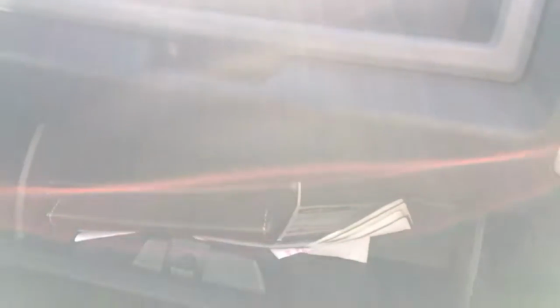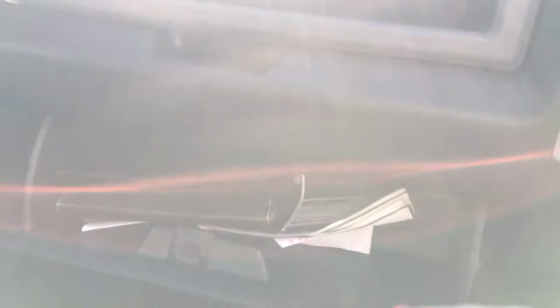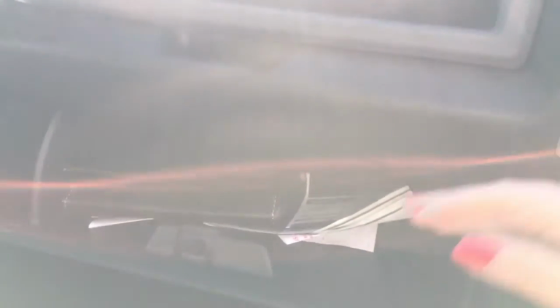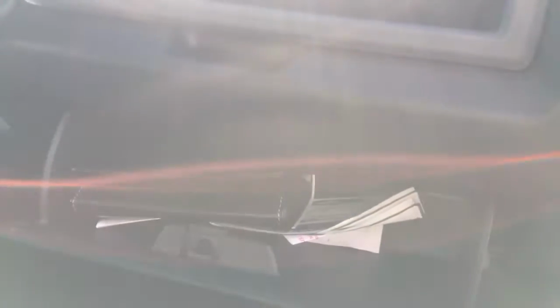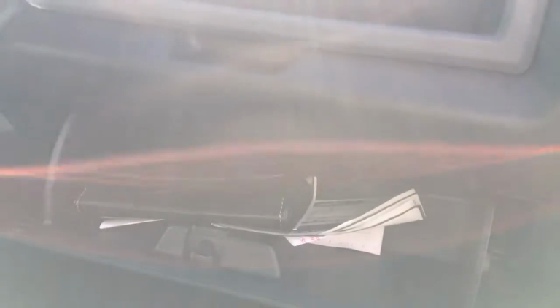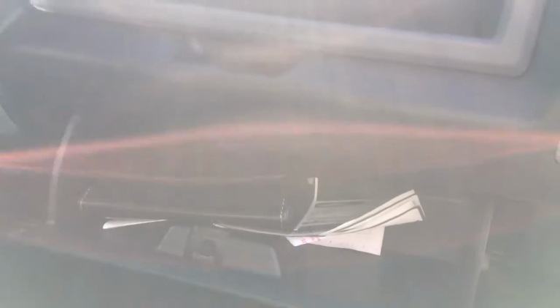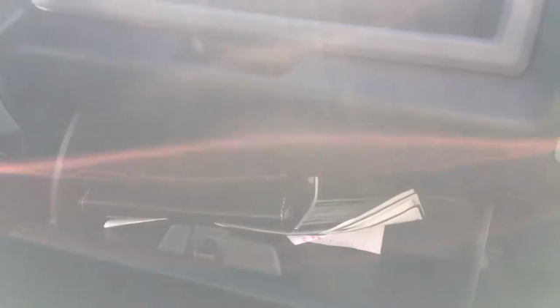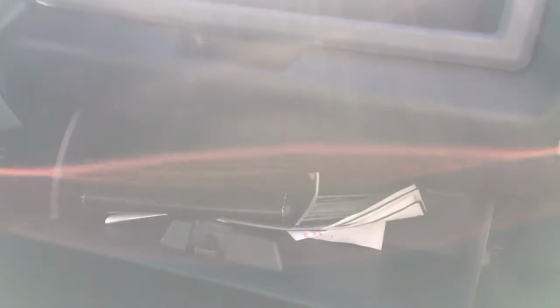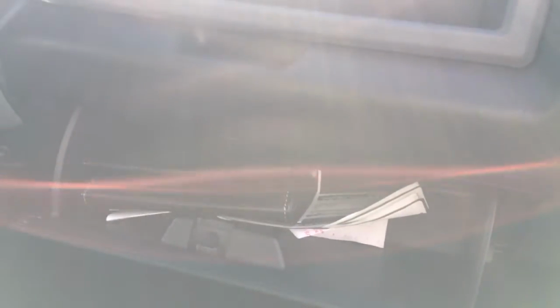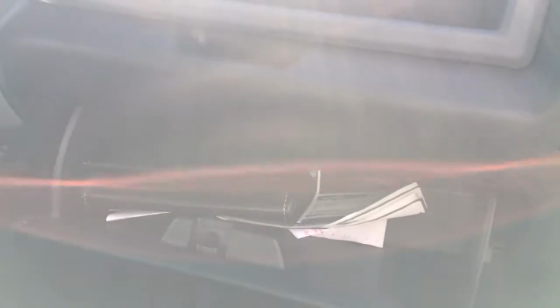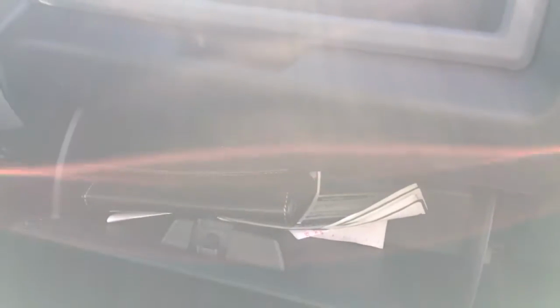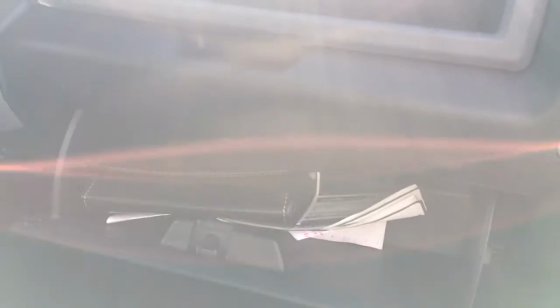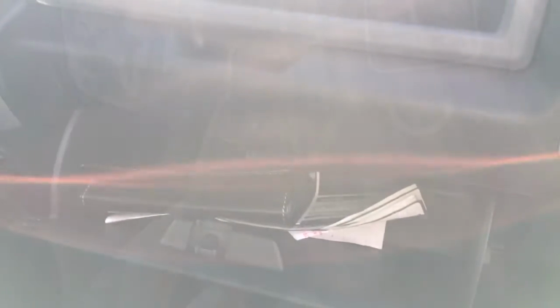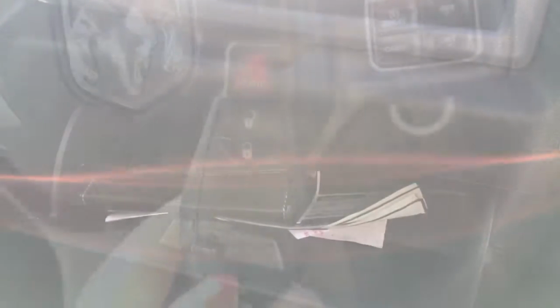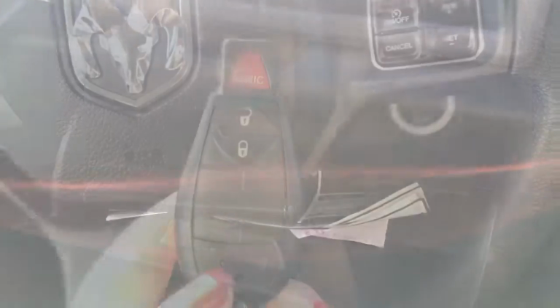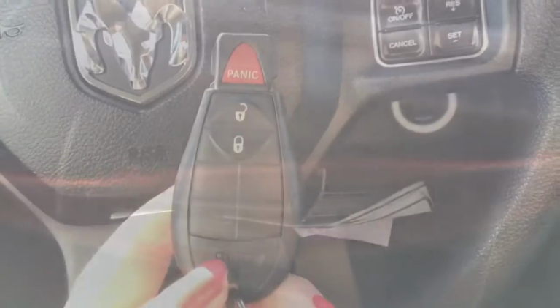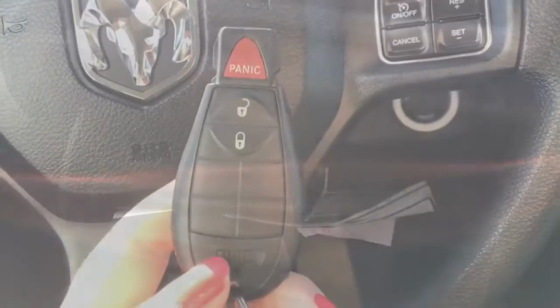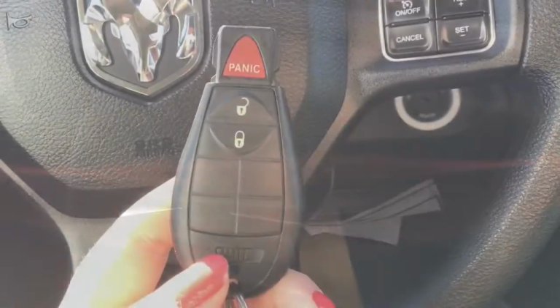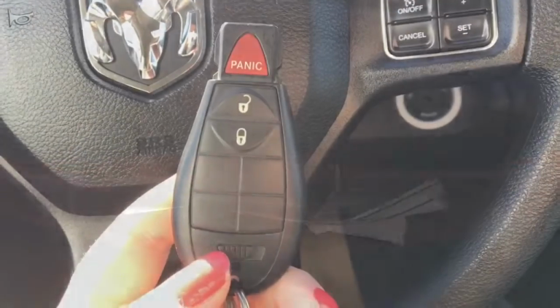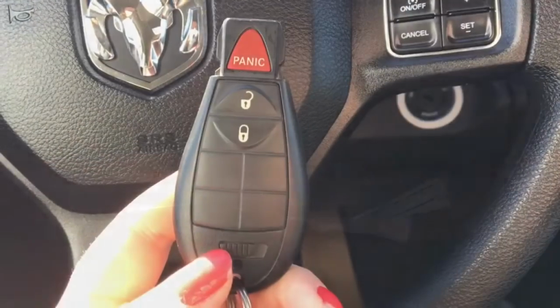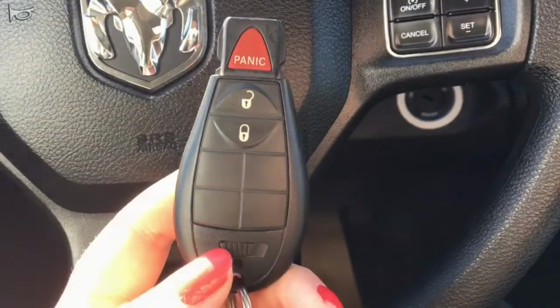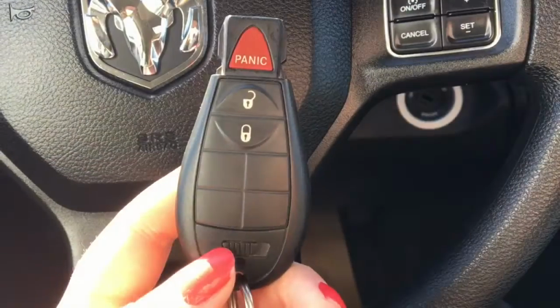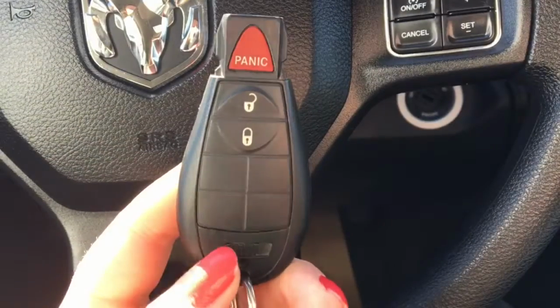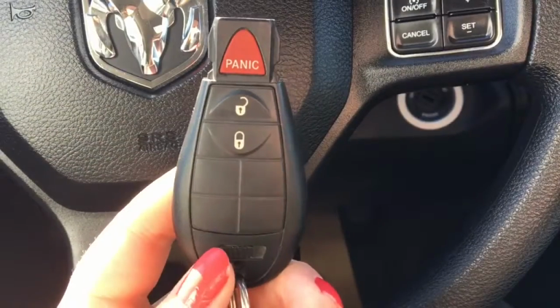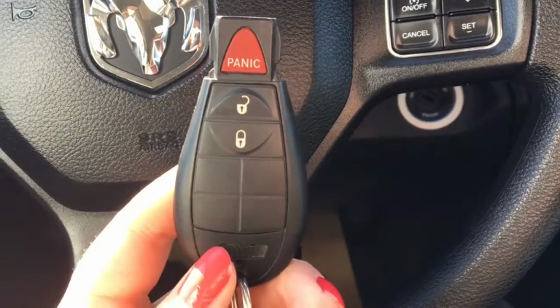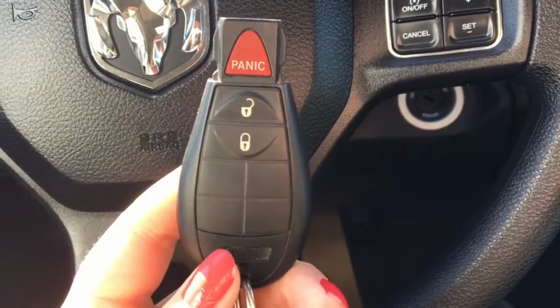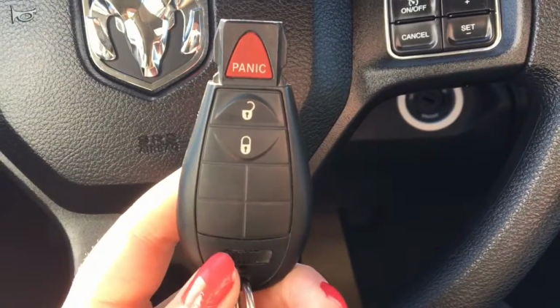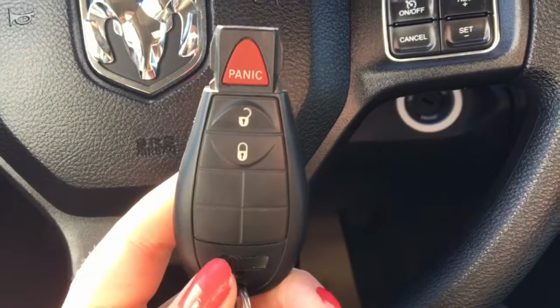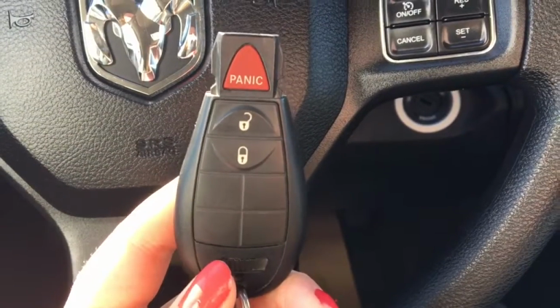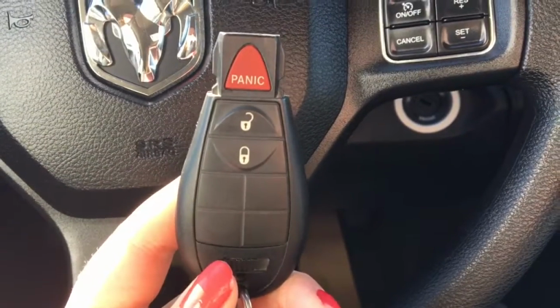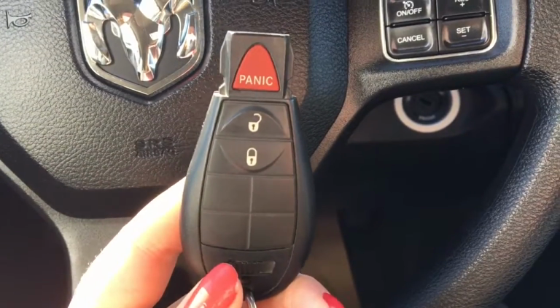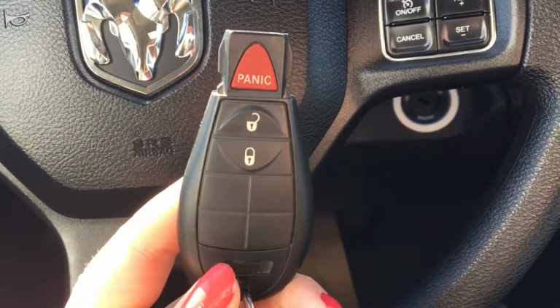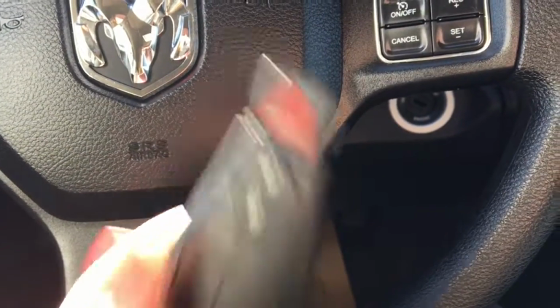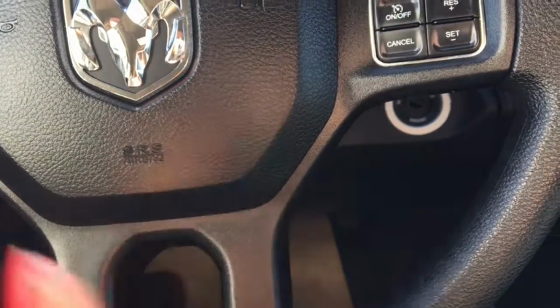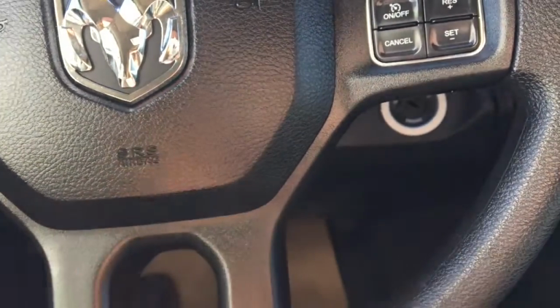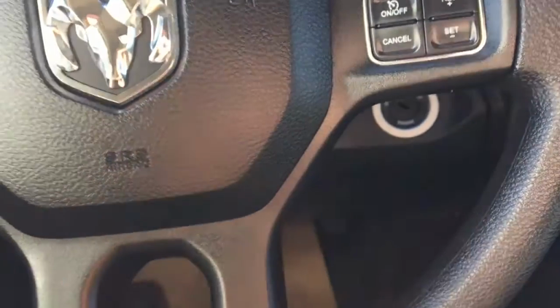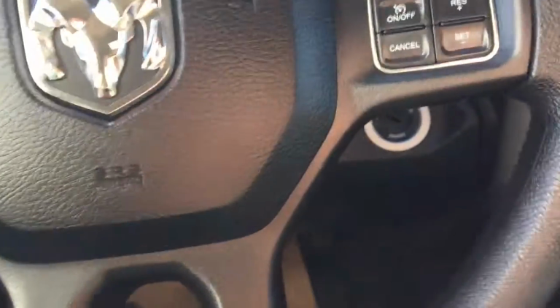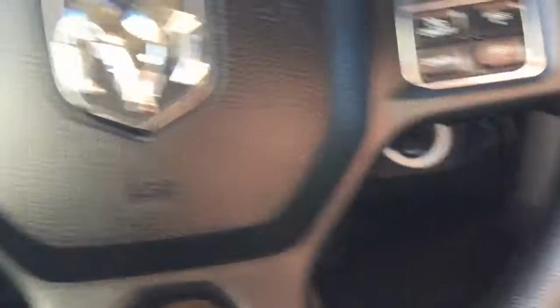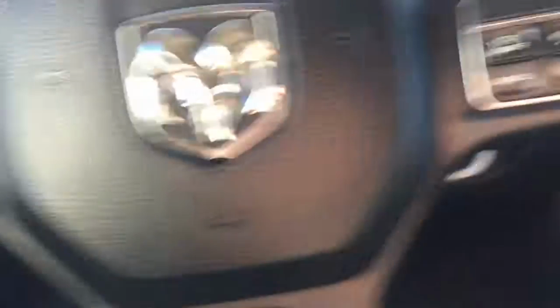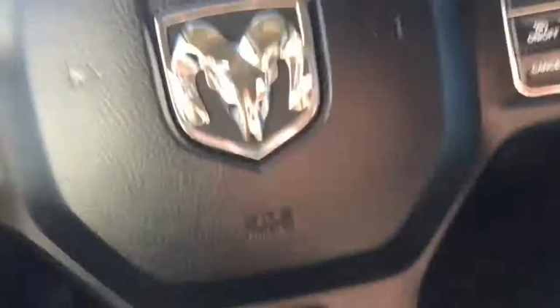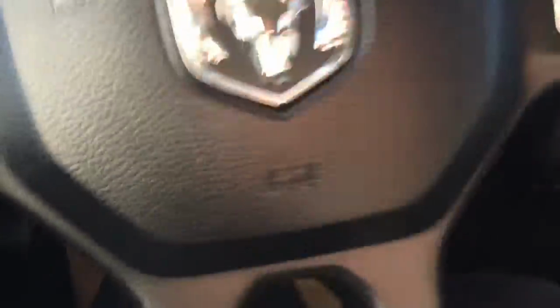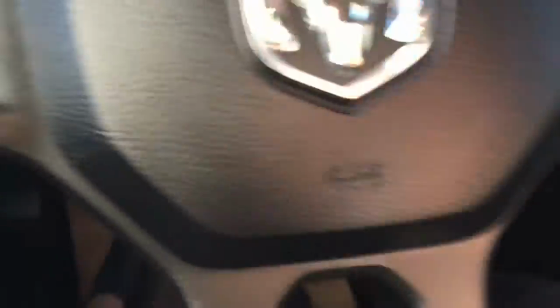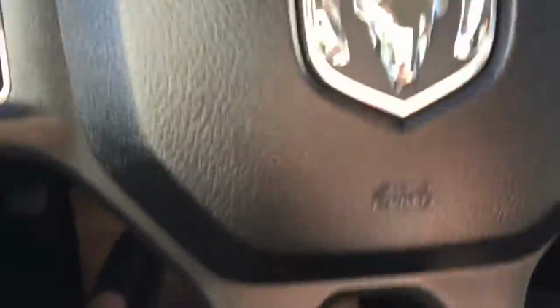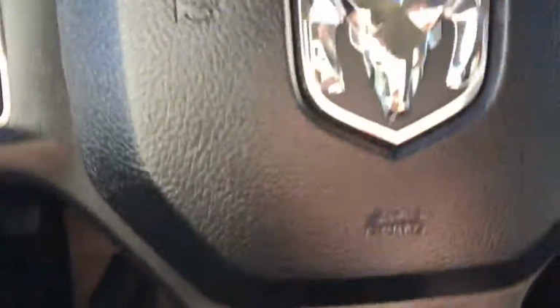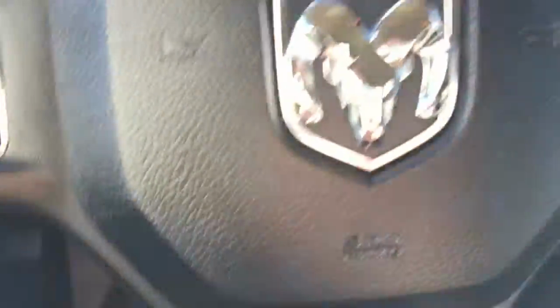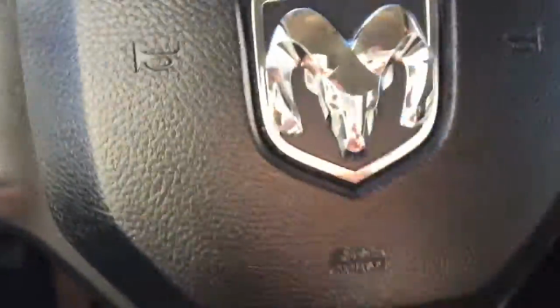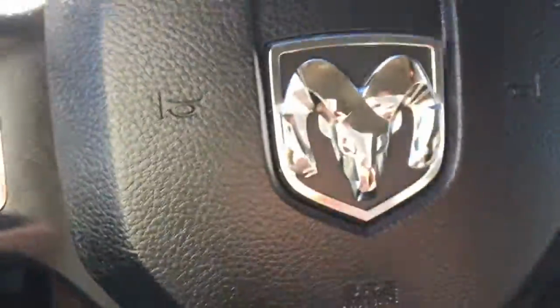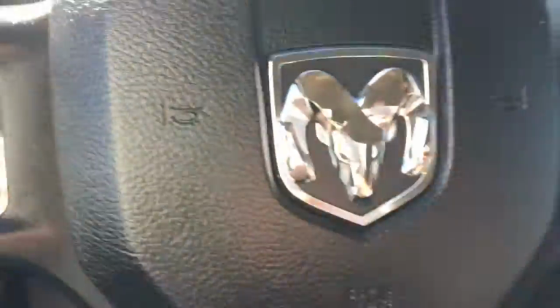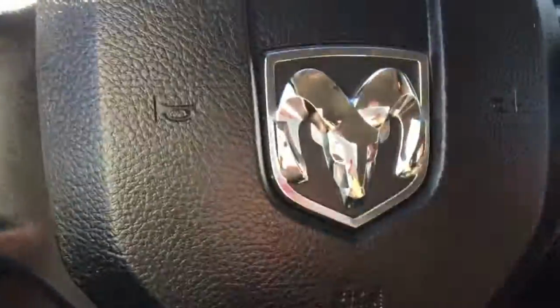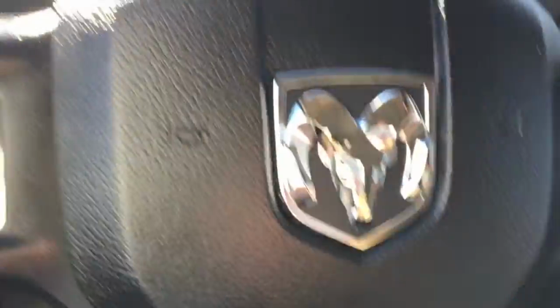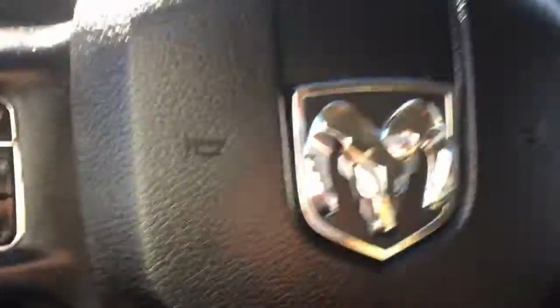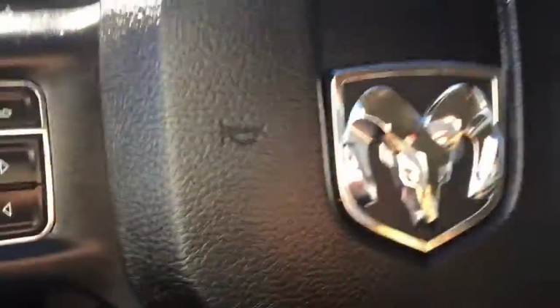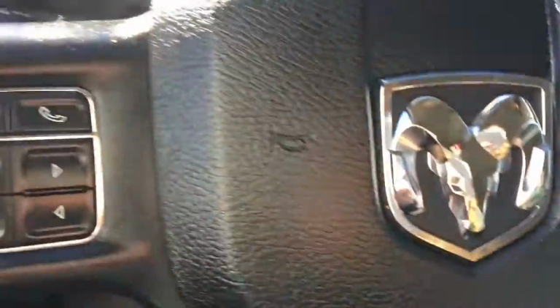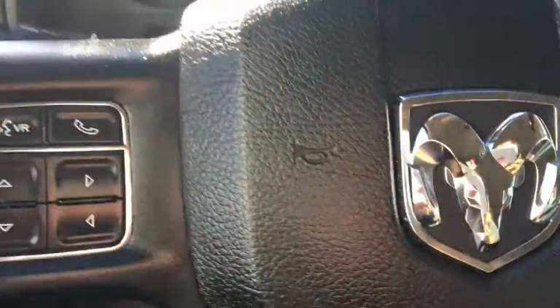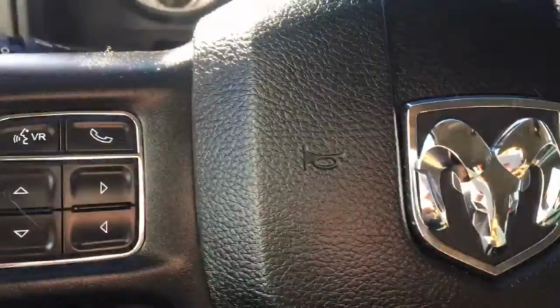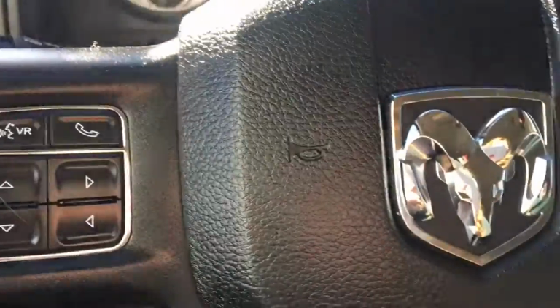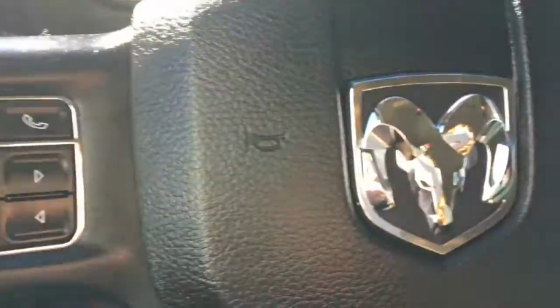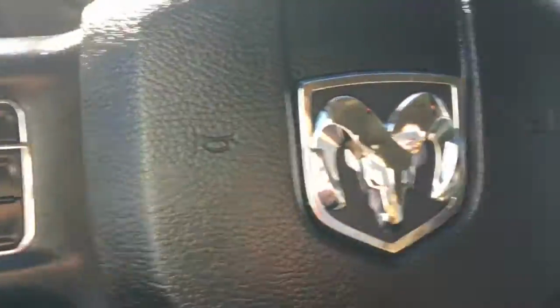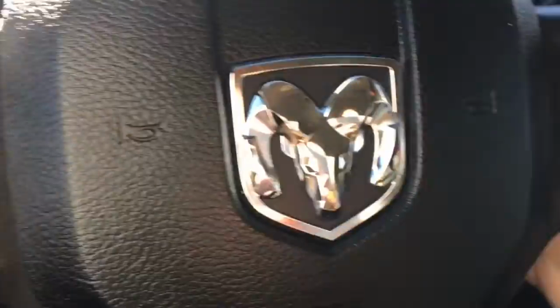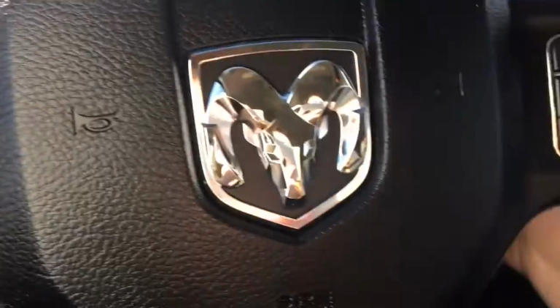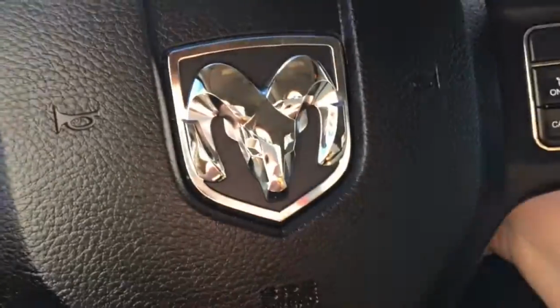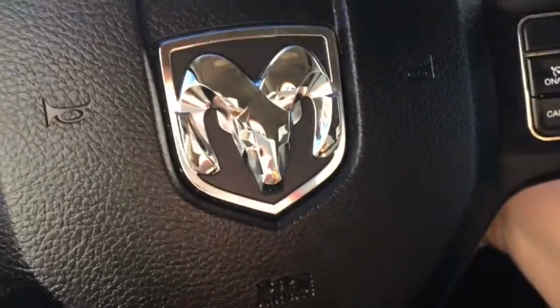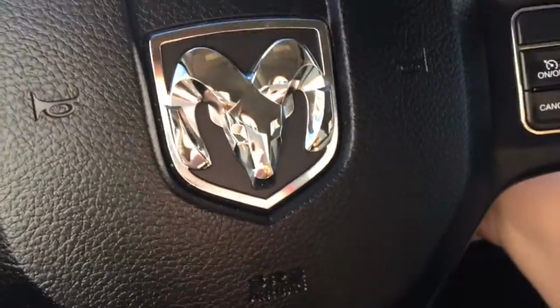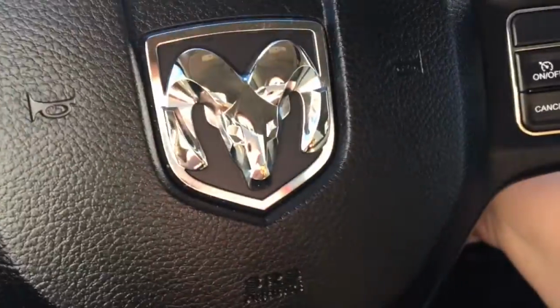I'm going to grab the key to show you the rest inside. Here is our key — we have our panic button, unlock, and lock. I'm just going to start it up.